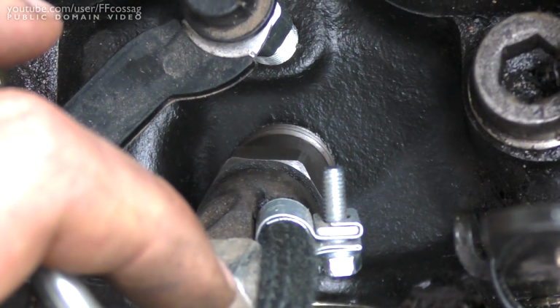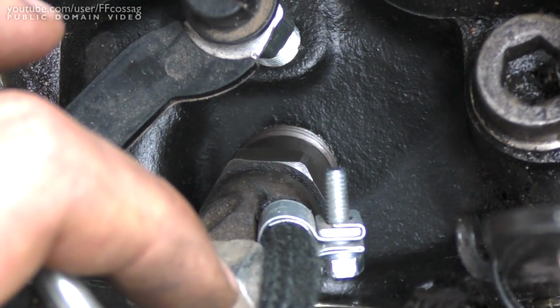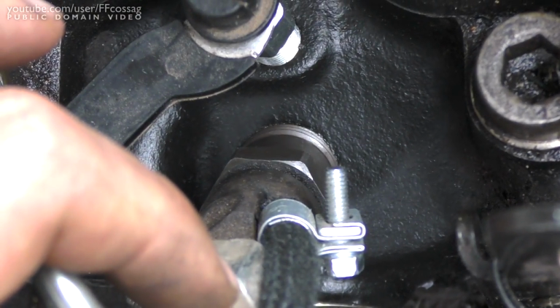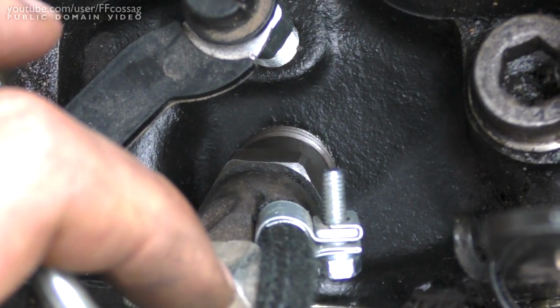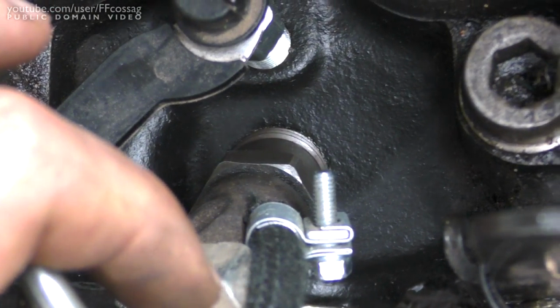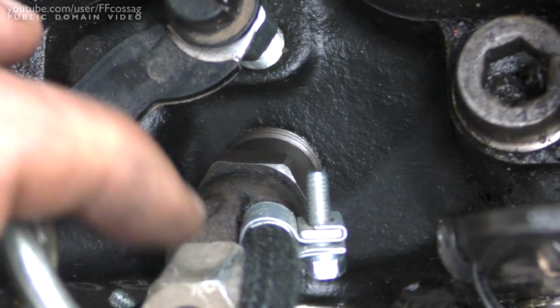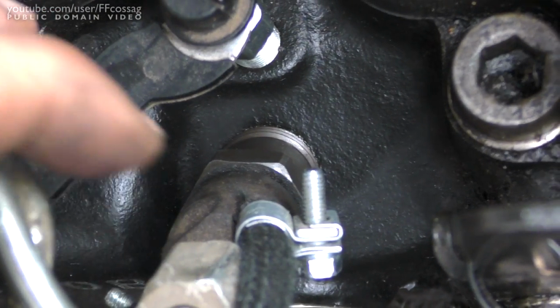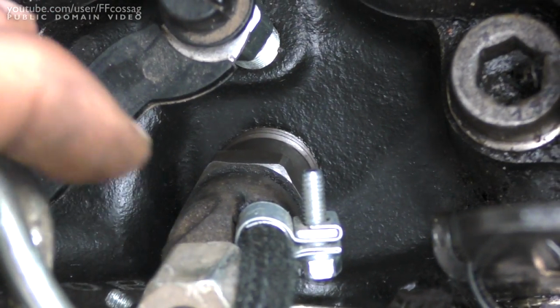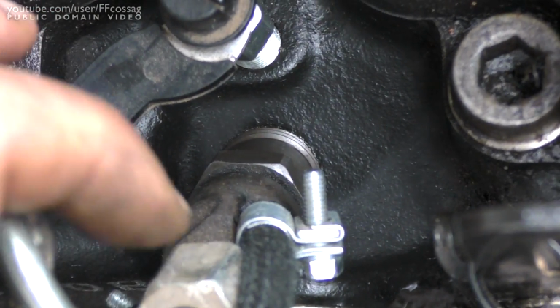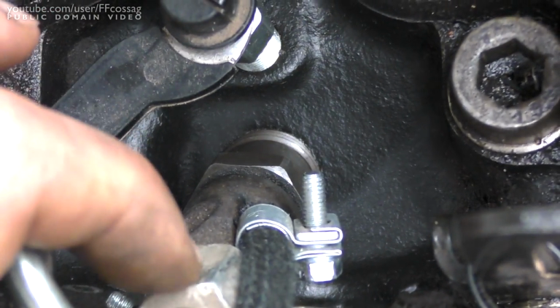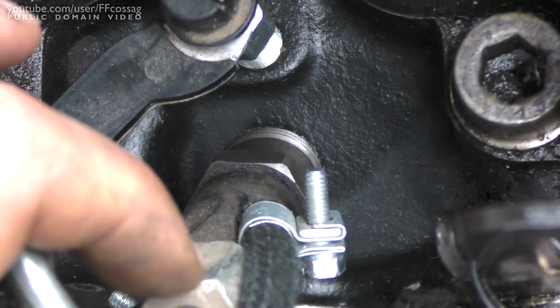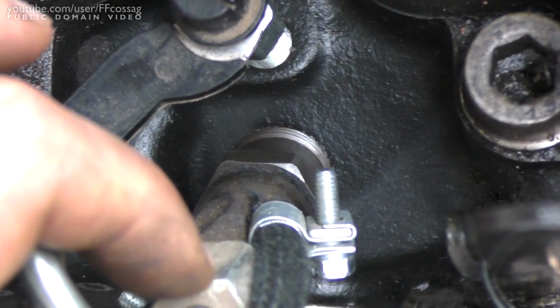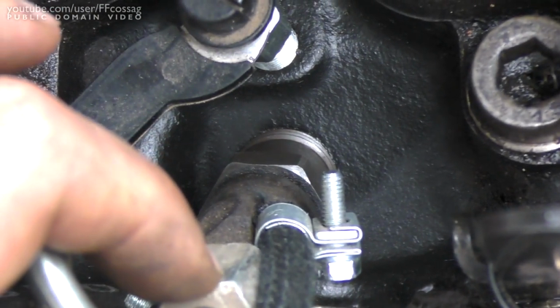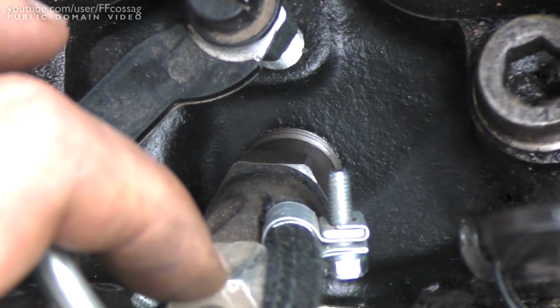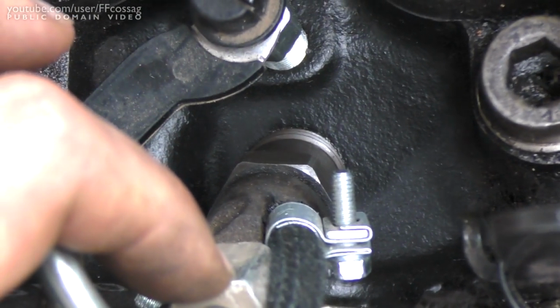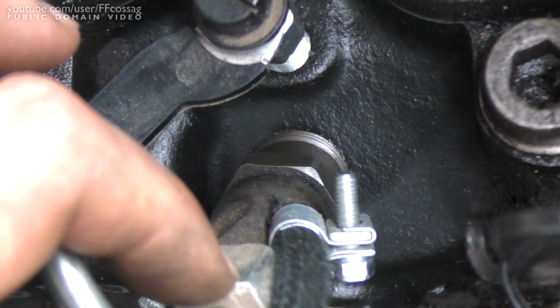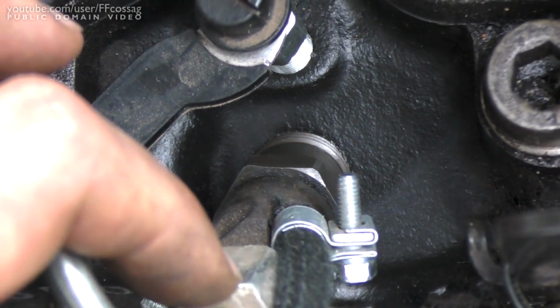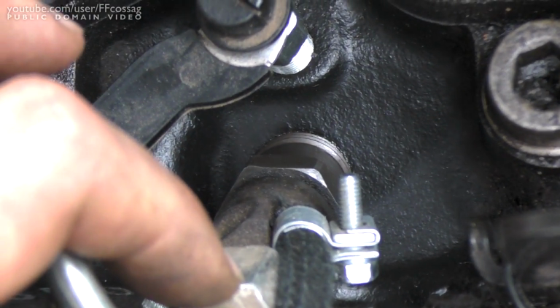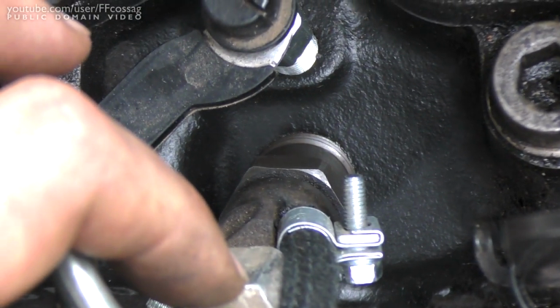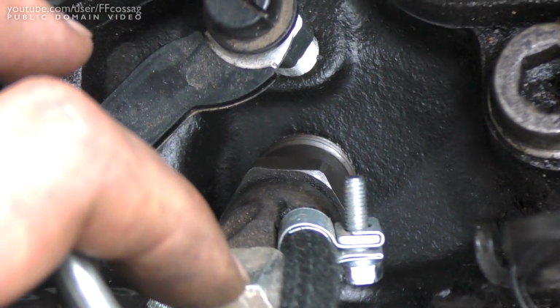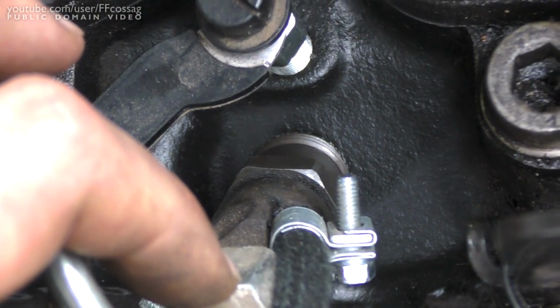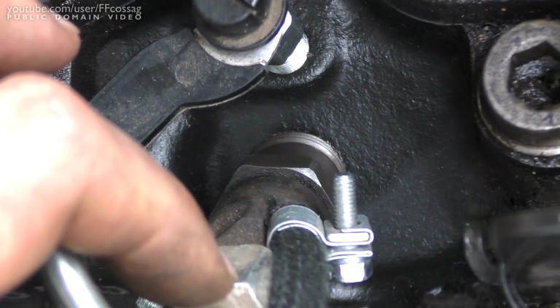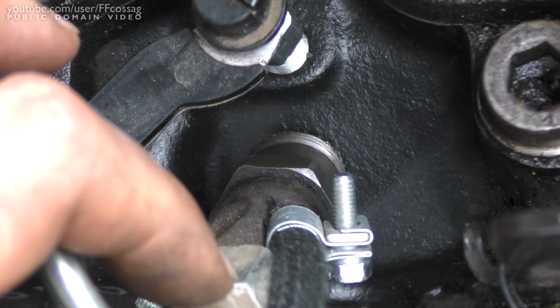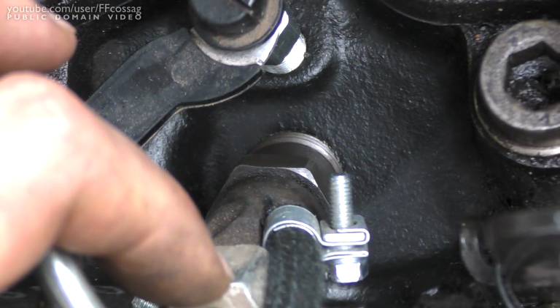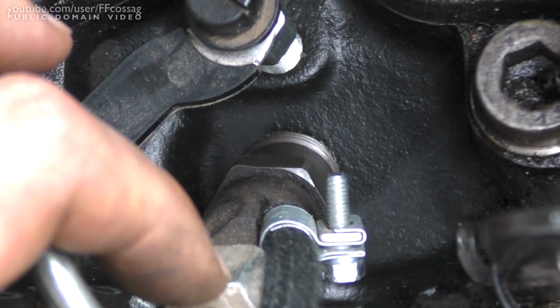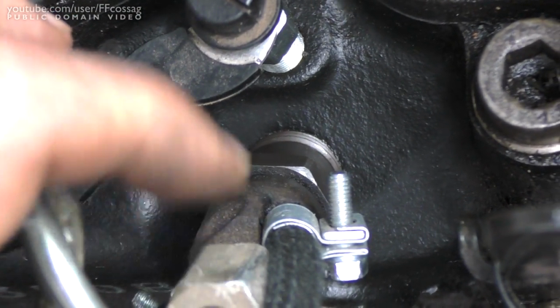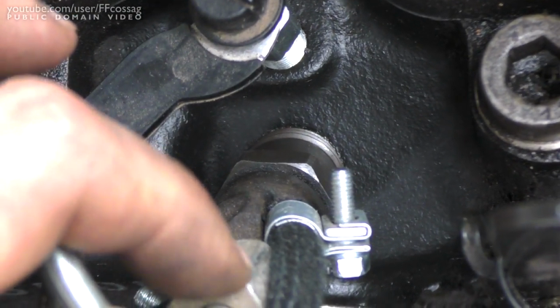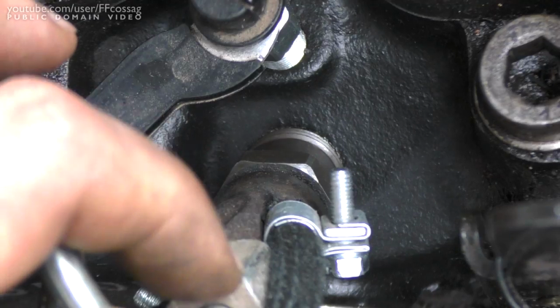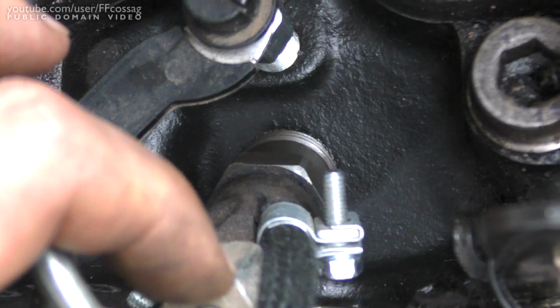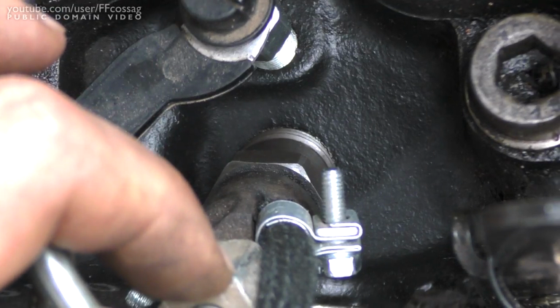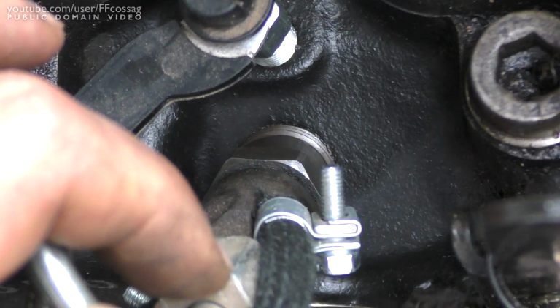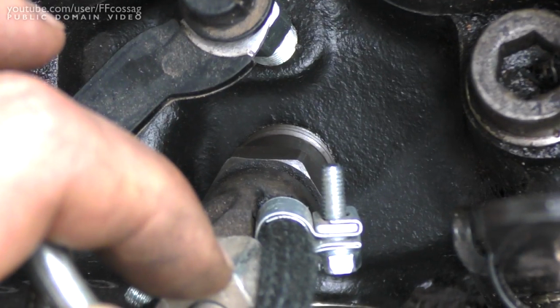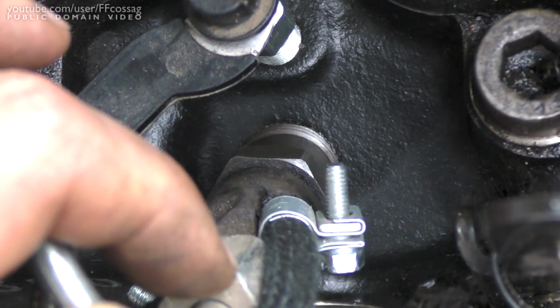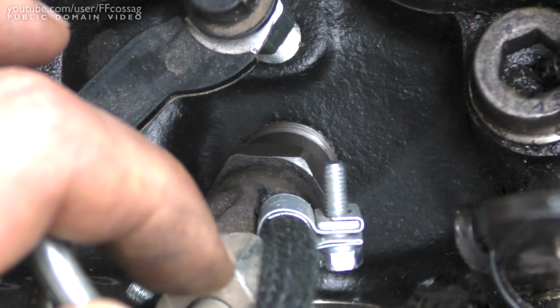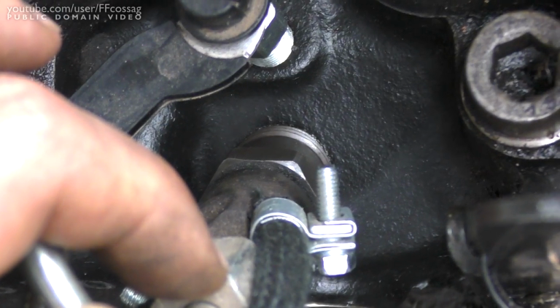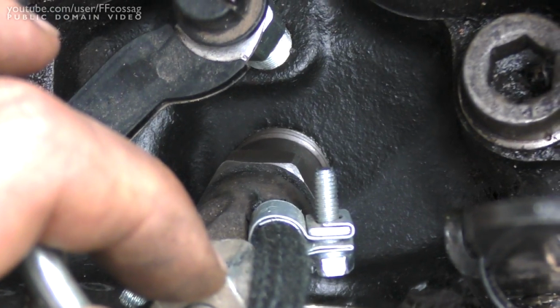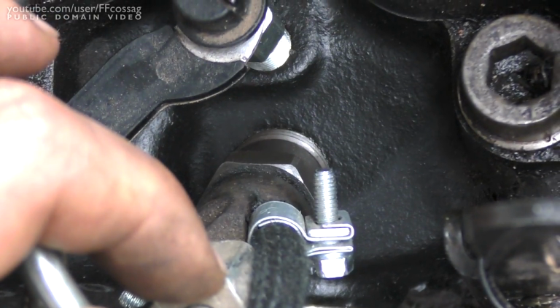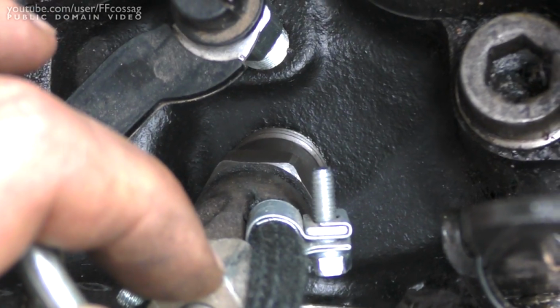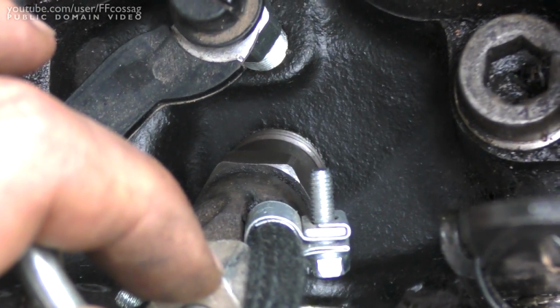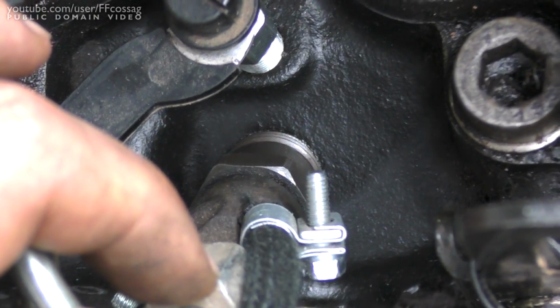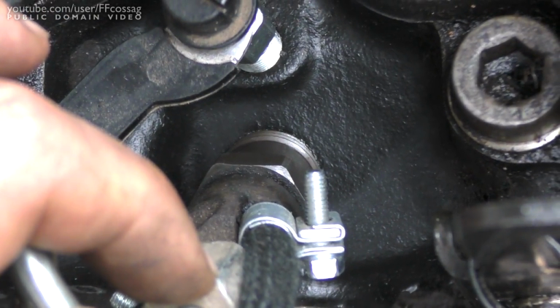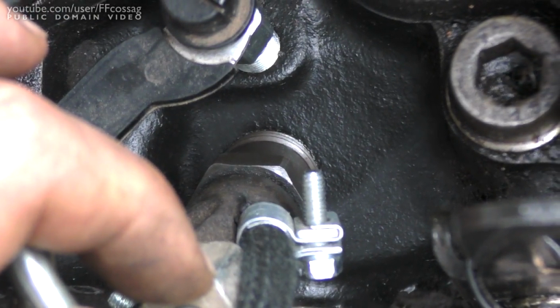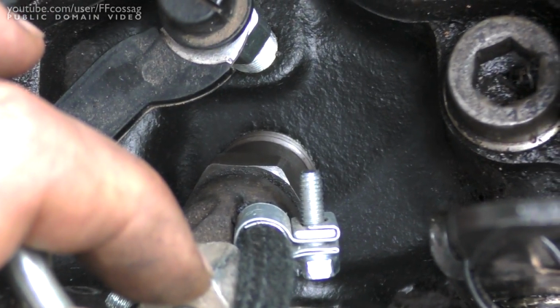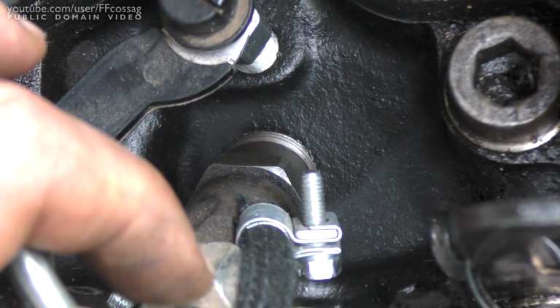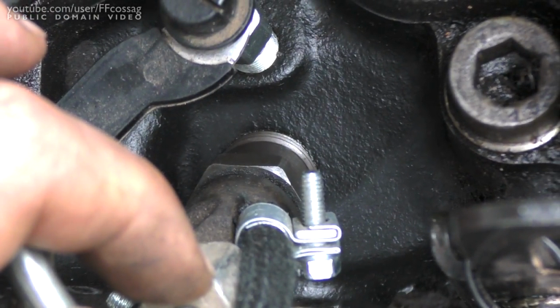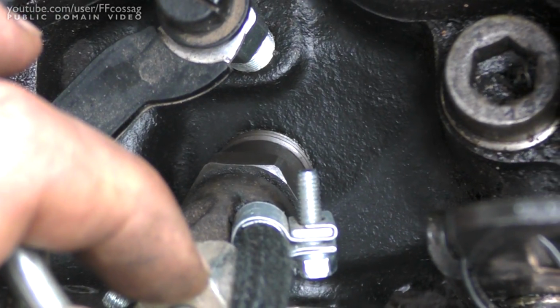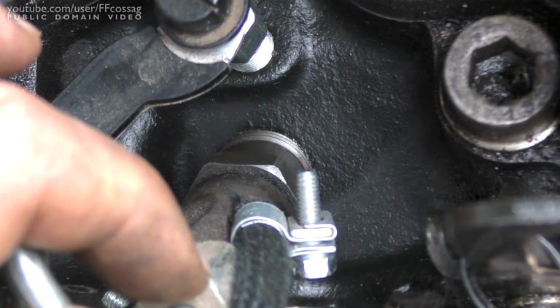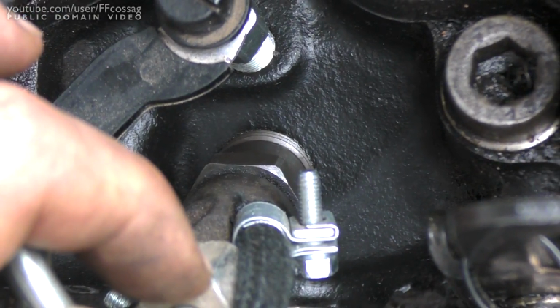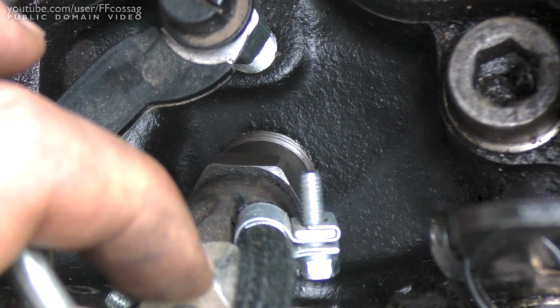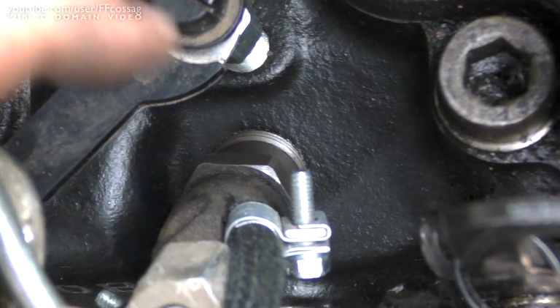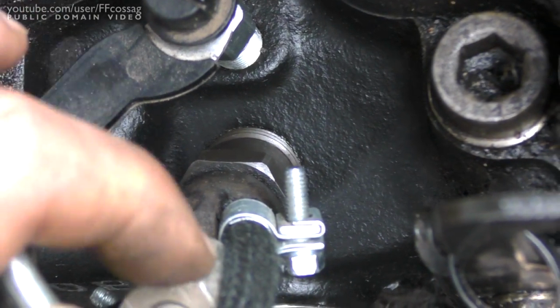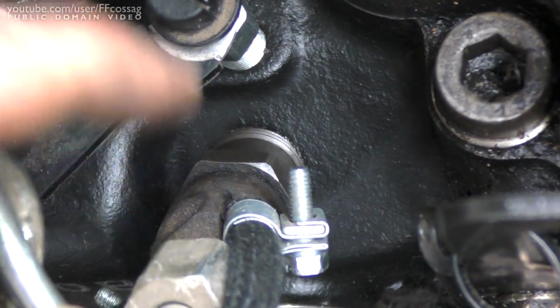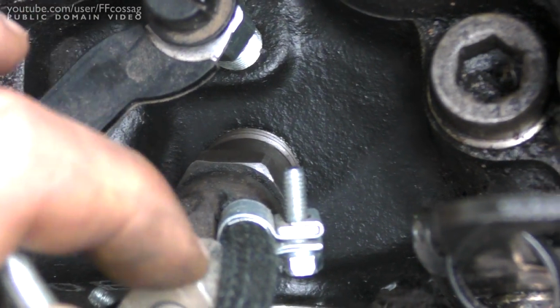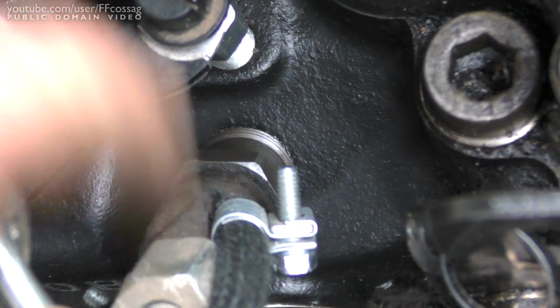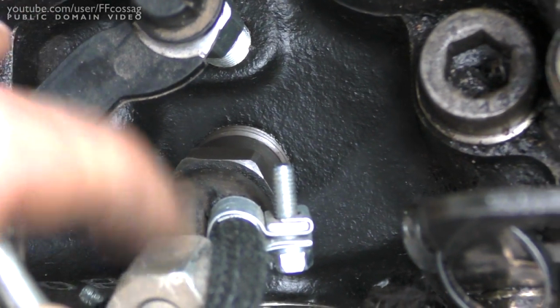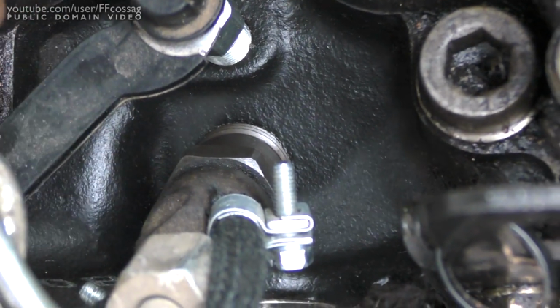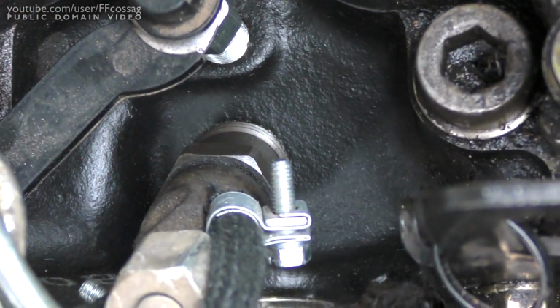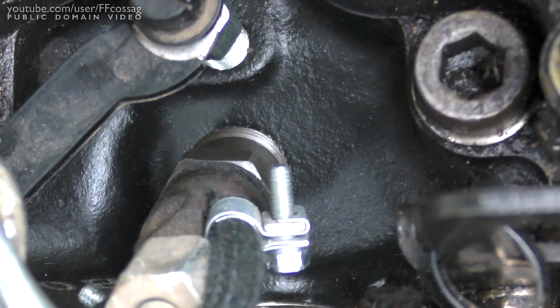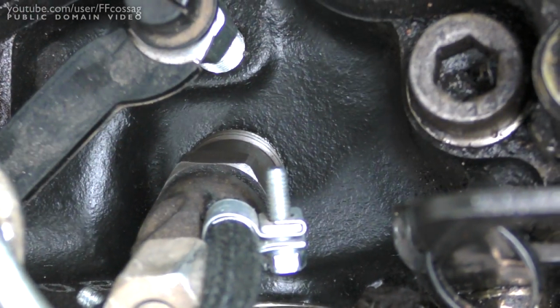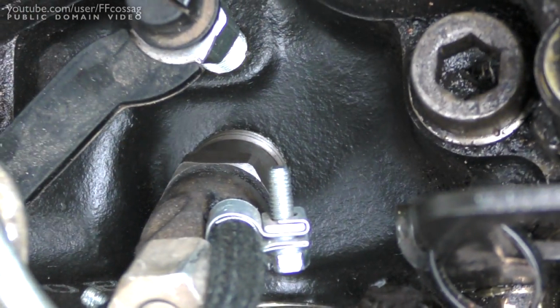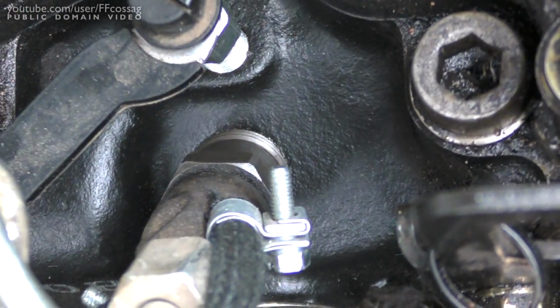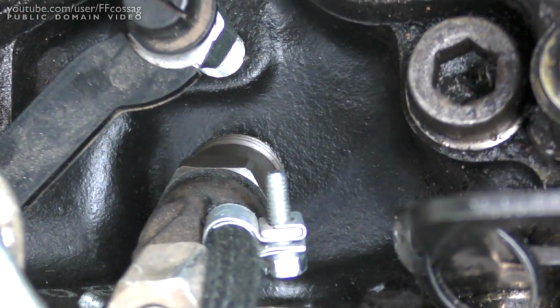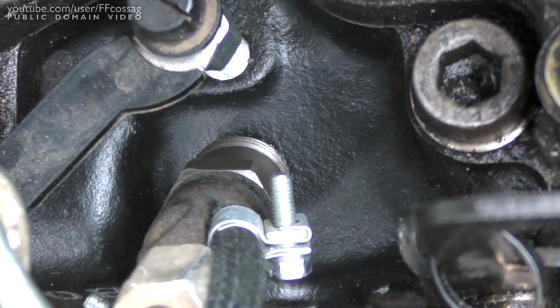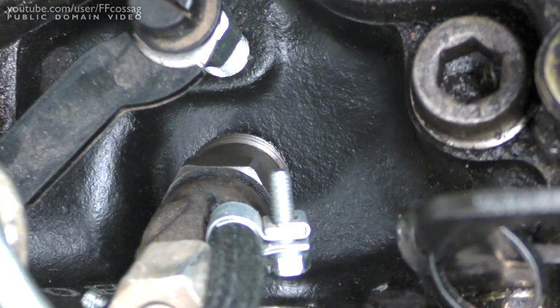It wasn't a lot of leakage anyway, but any diesel leakage is bad leakage. Here's to hoping.